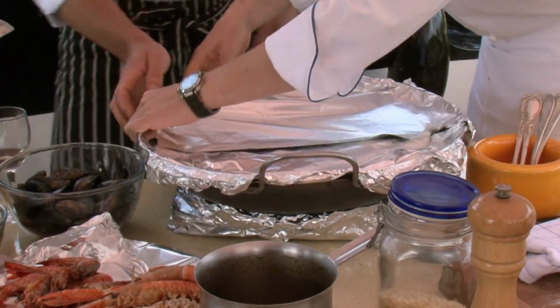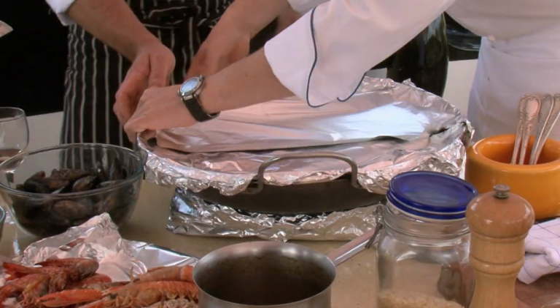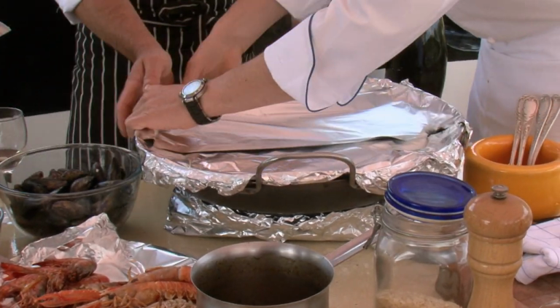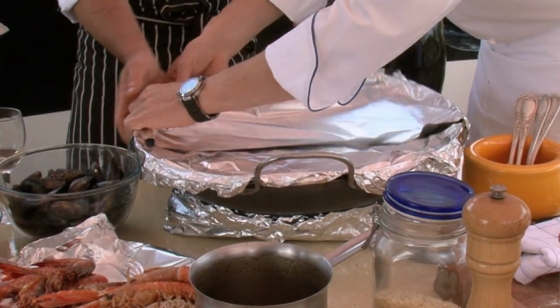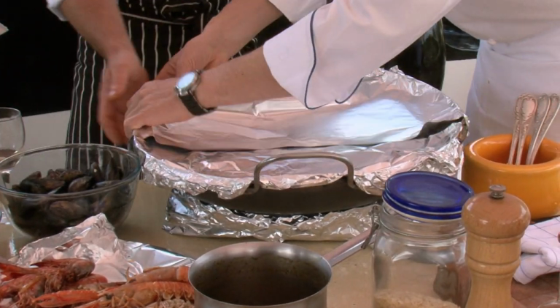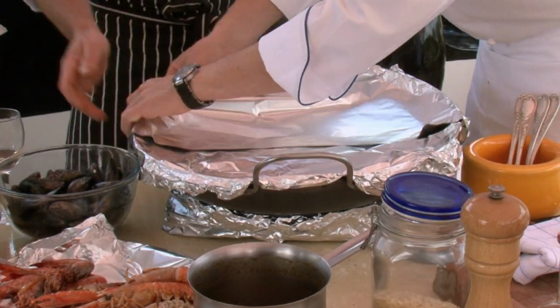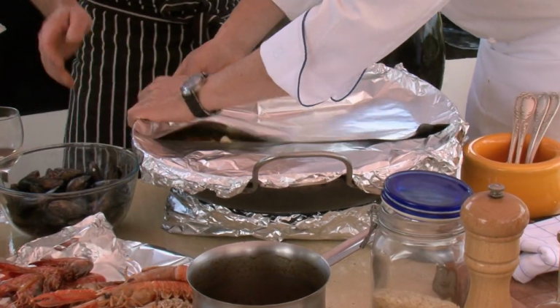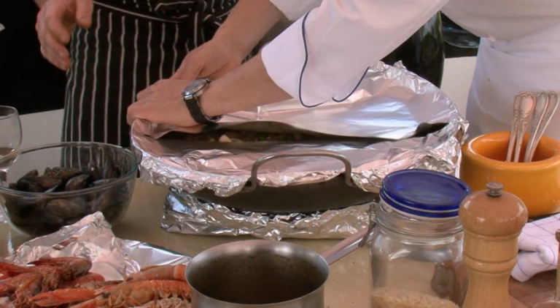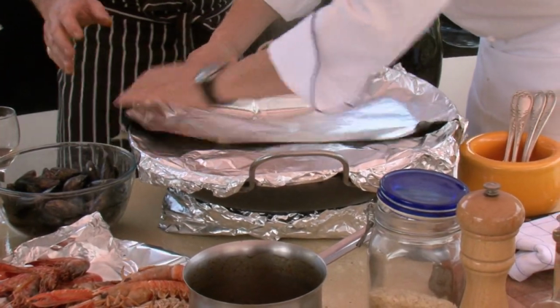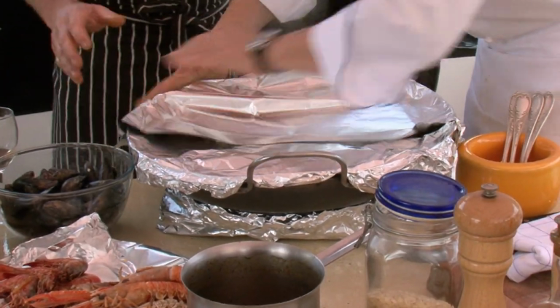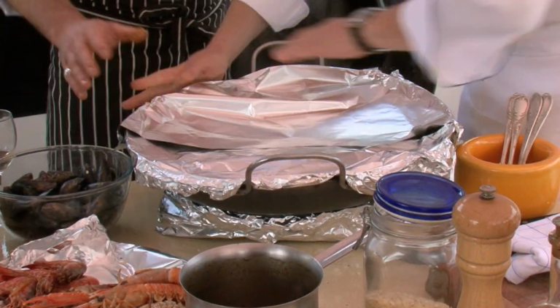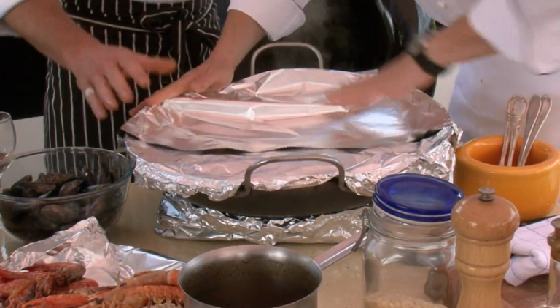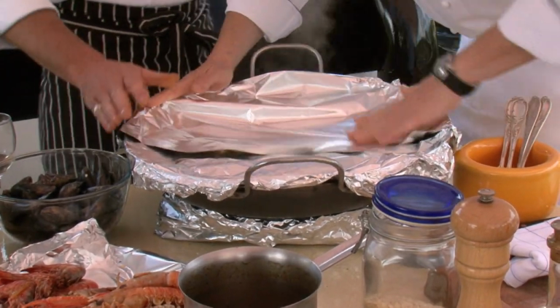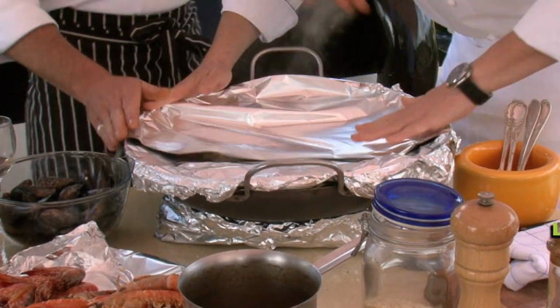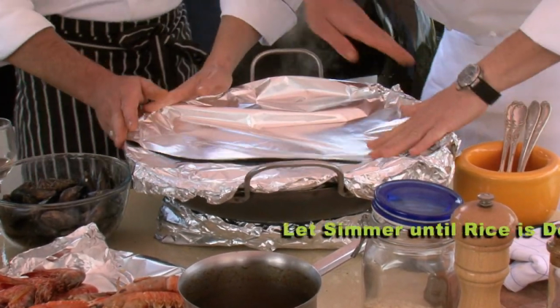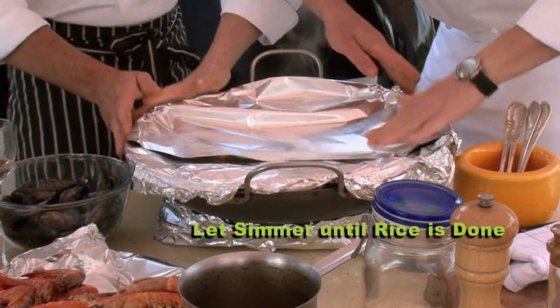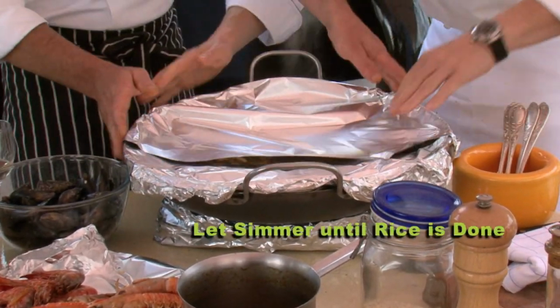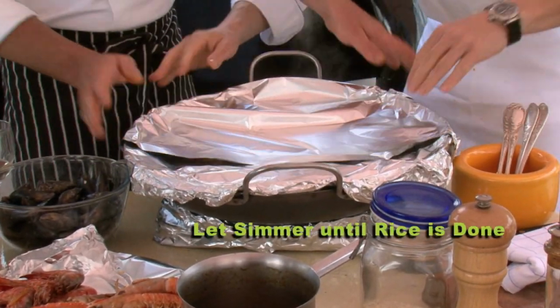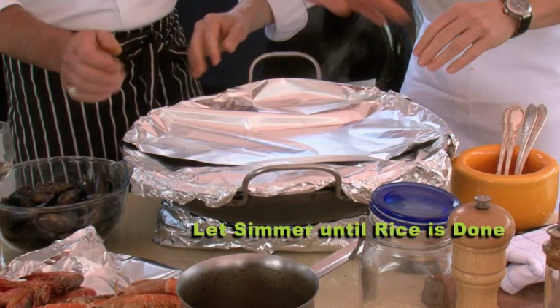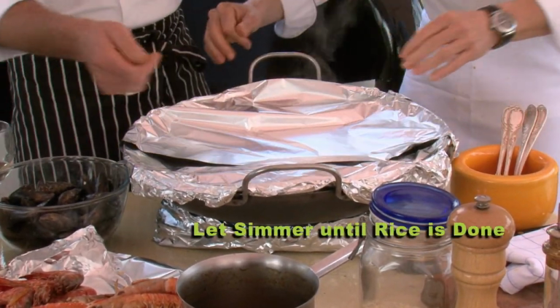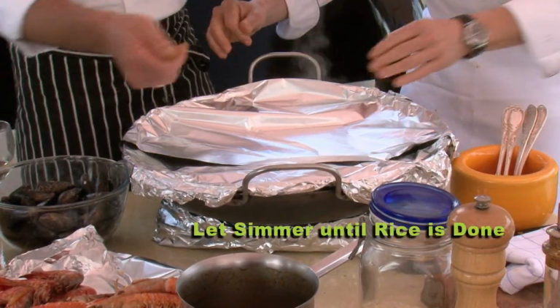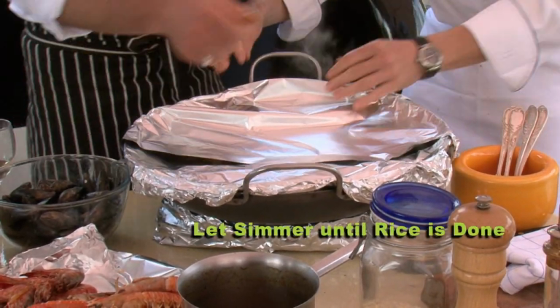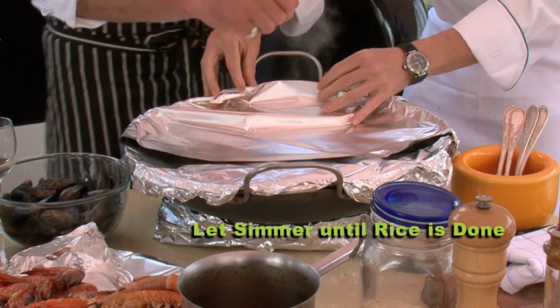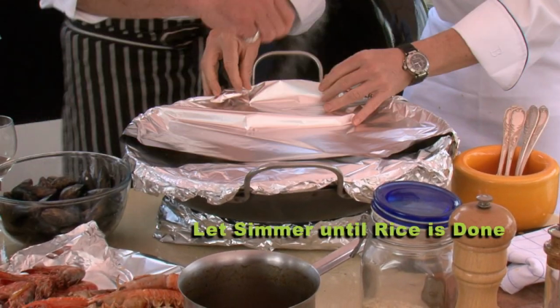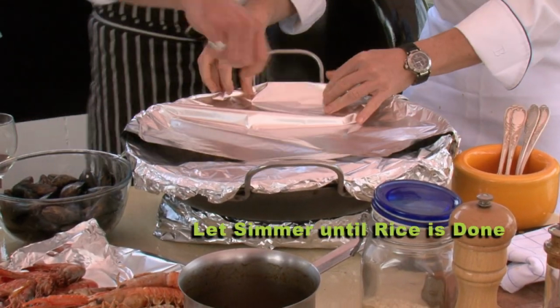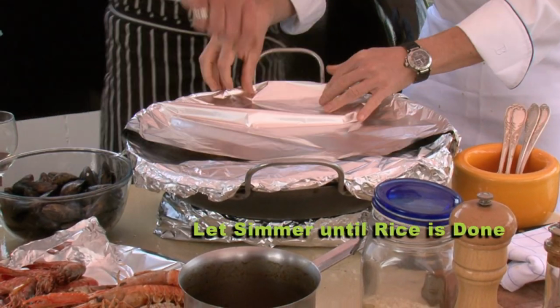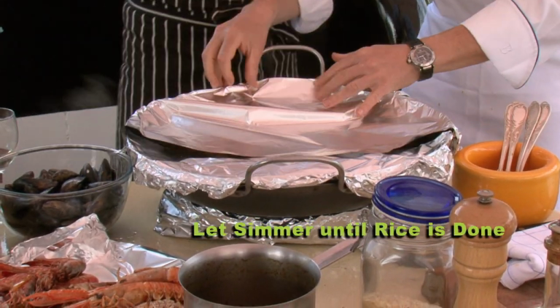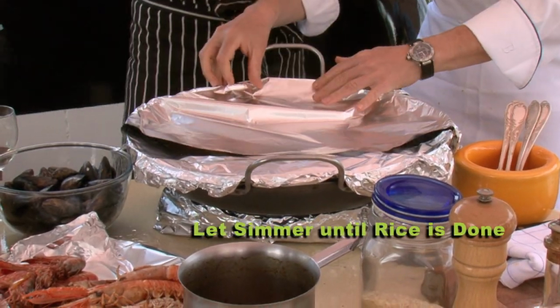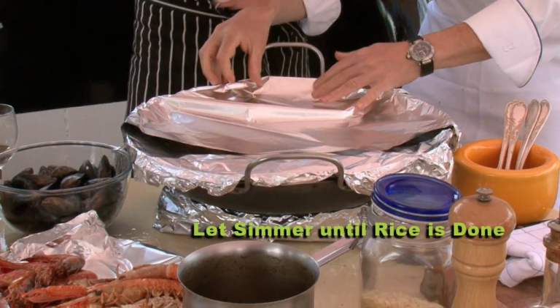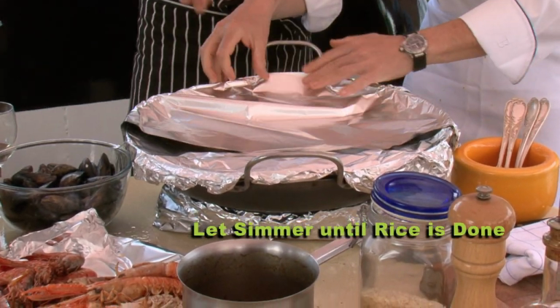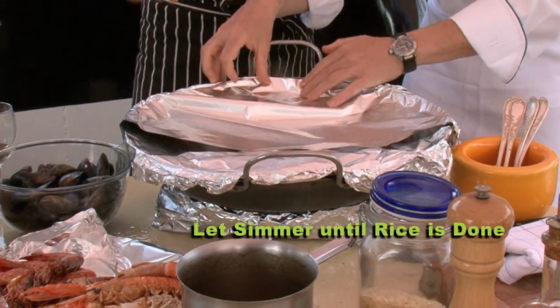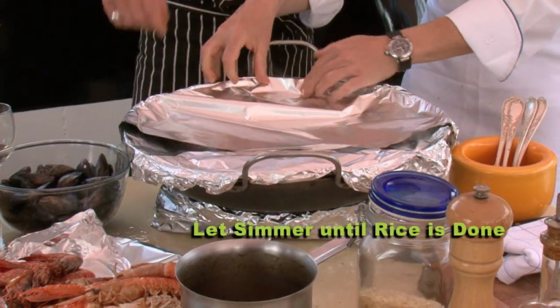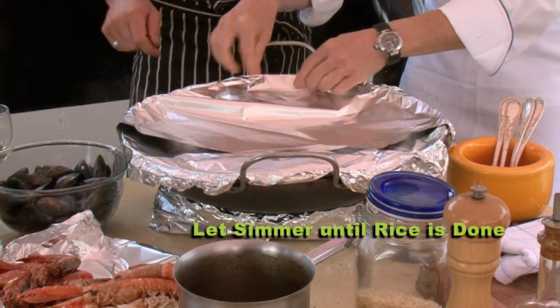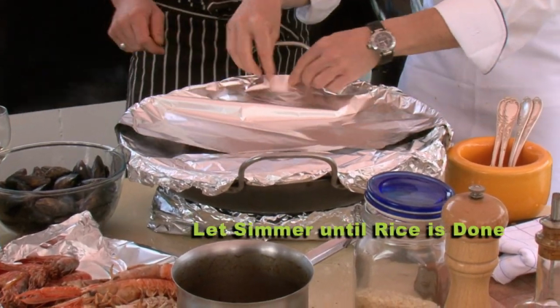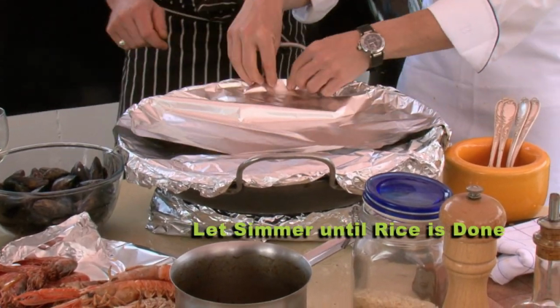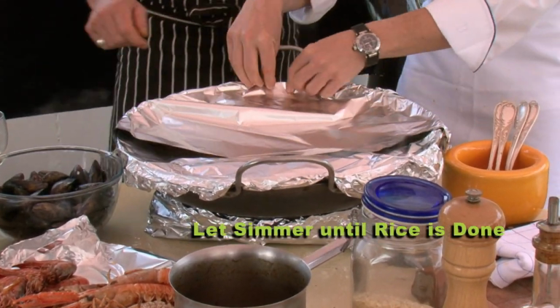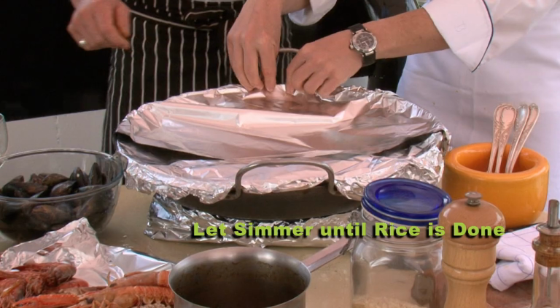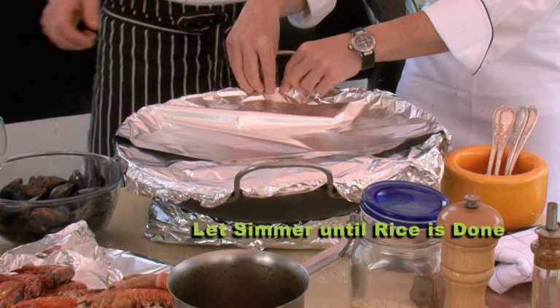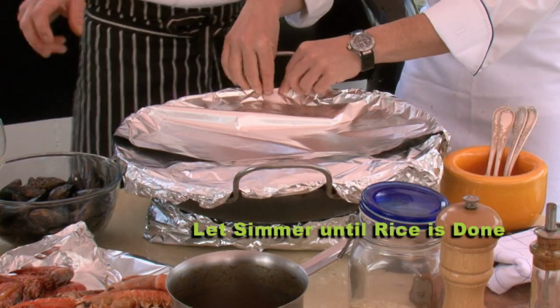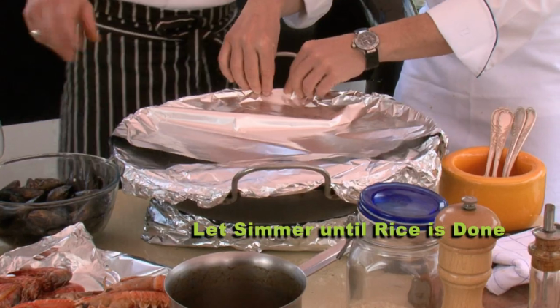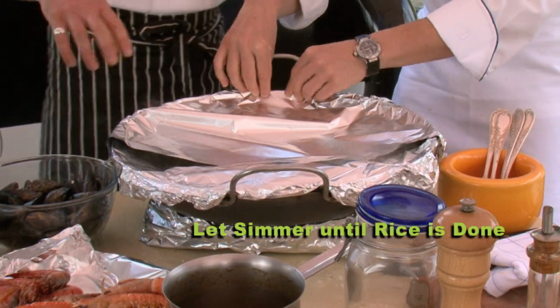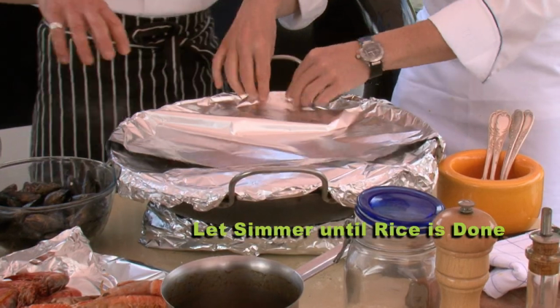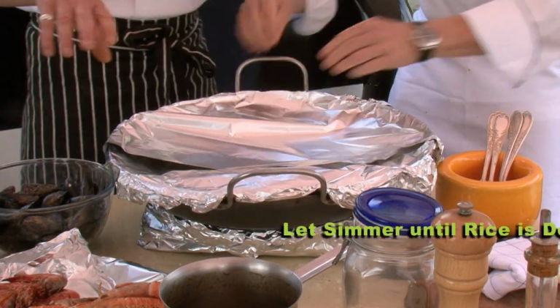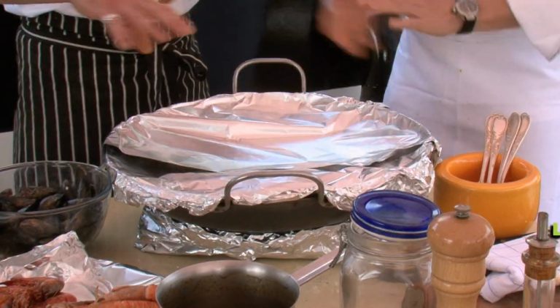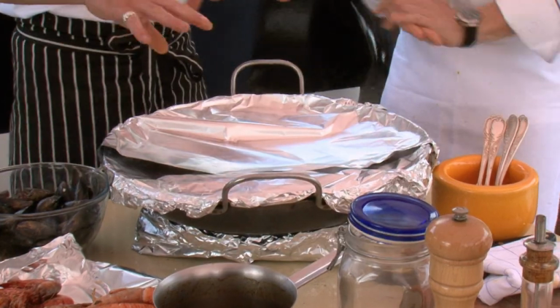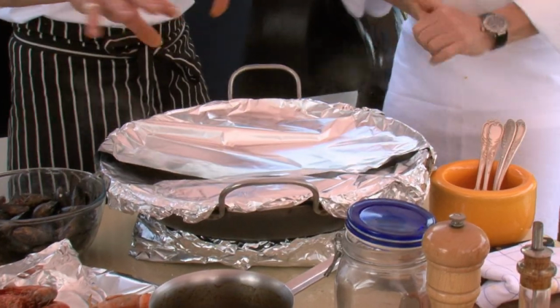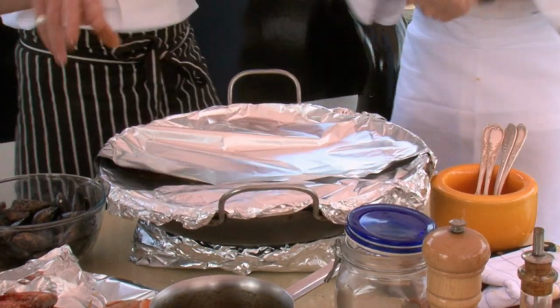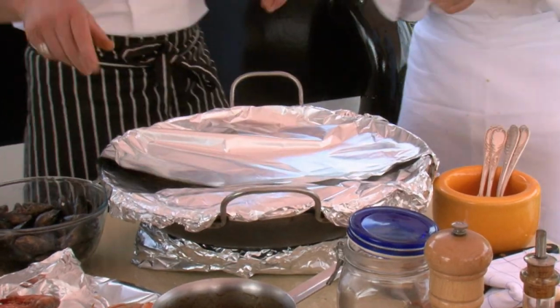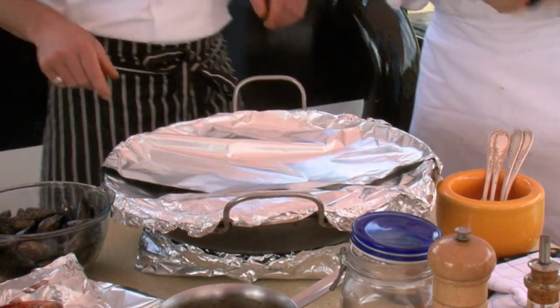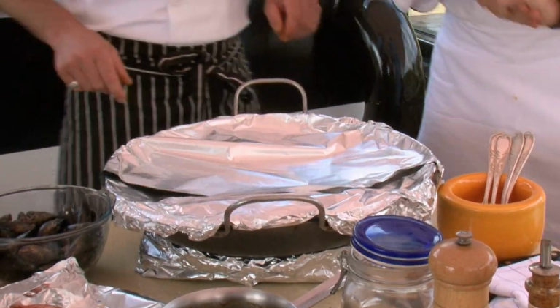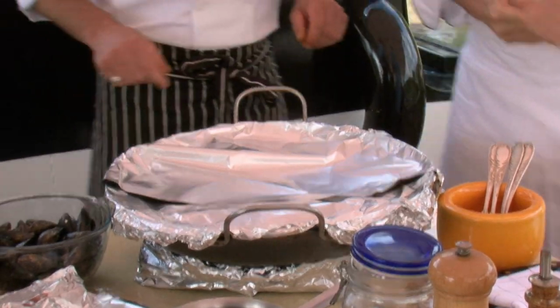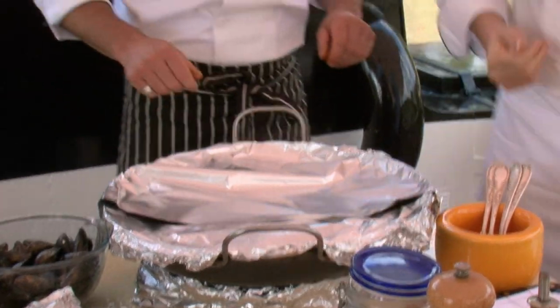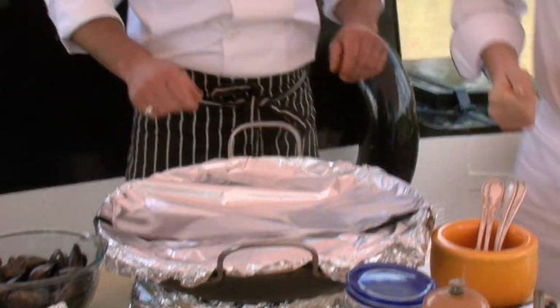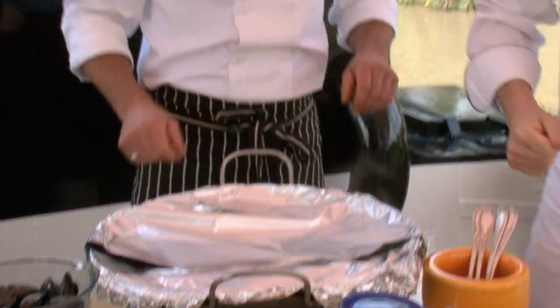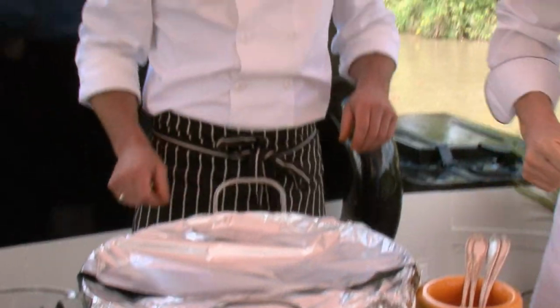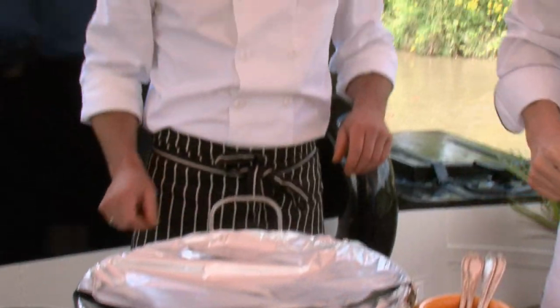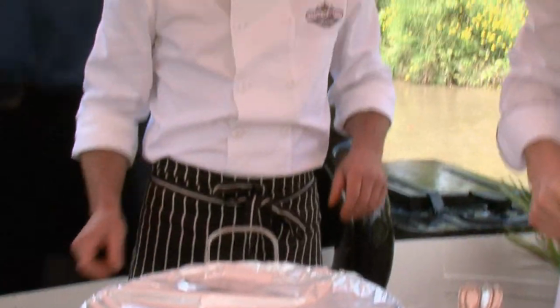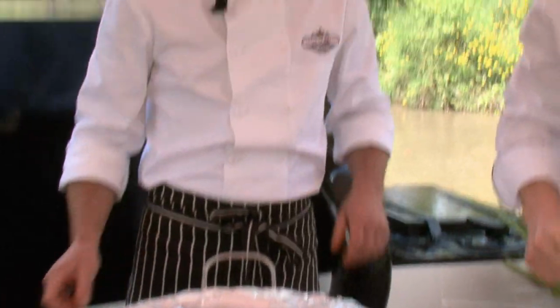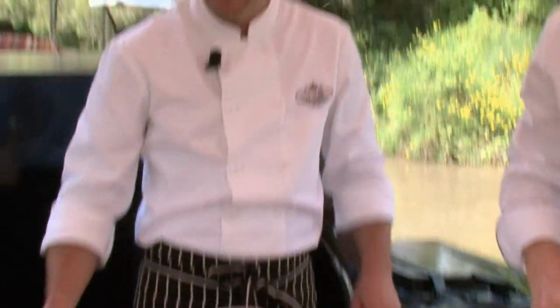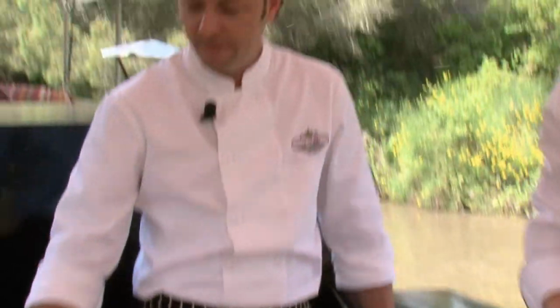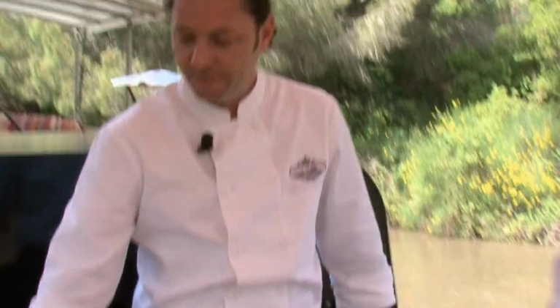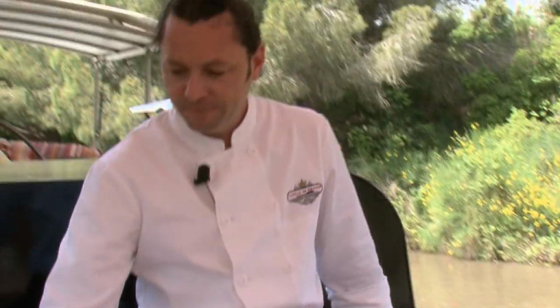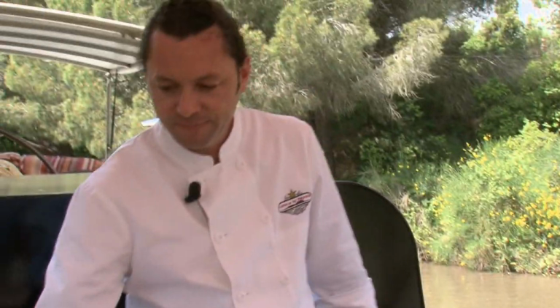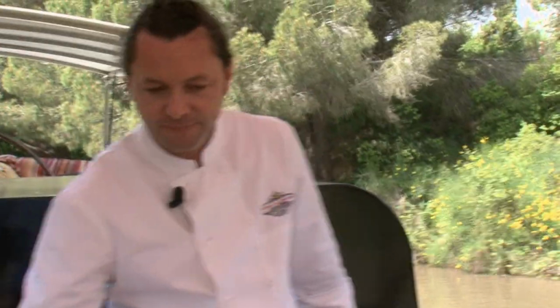Just keep an eye on that. Every once in a while add some stock. Then we're going to add the clams. That looks good, chef.